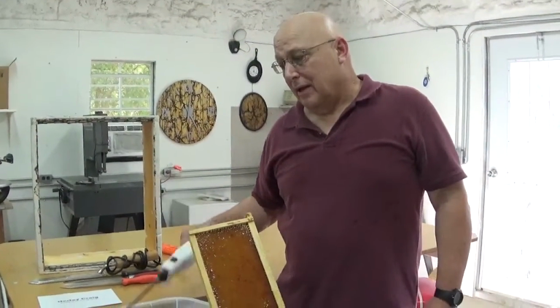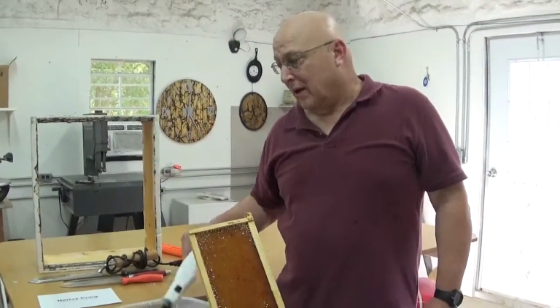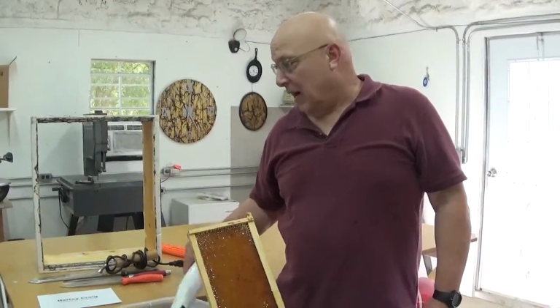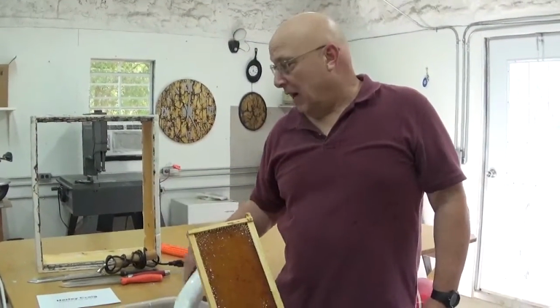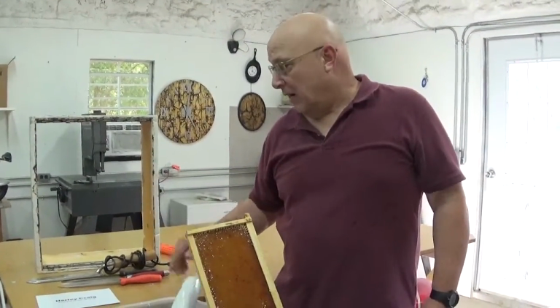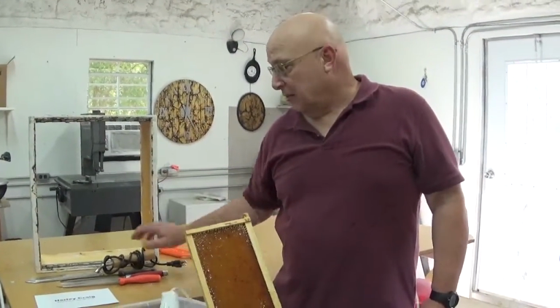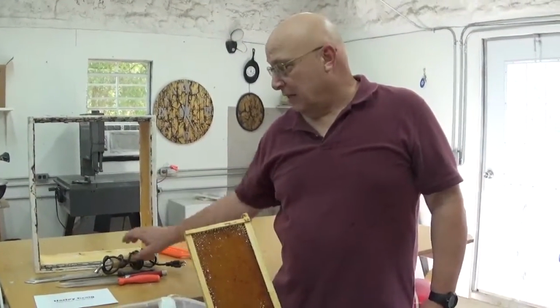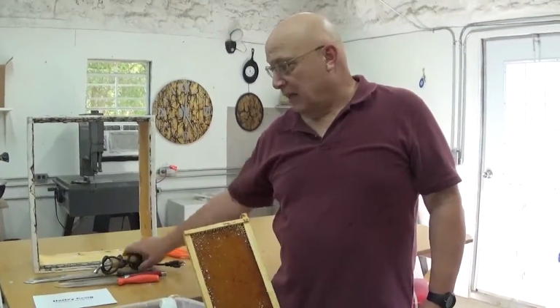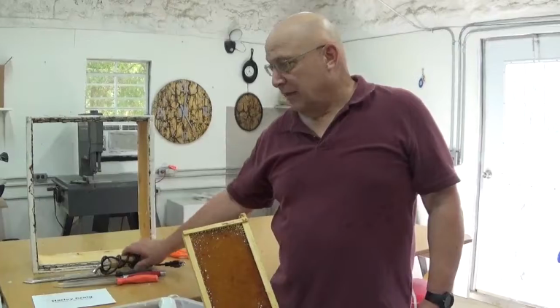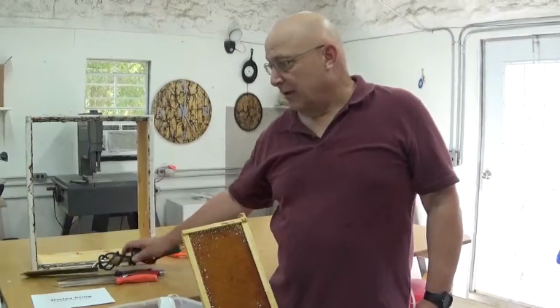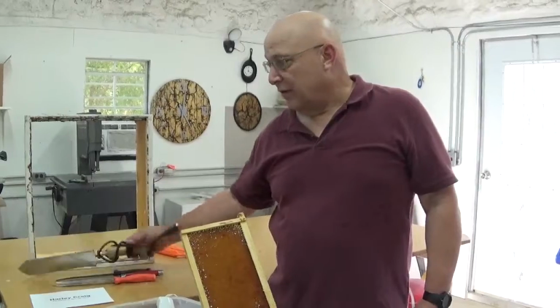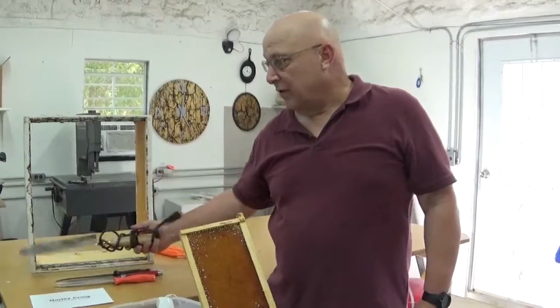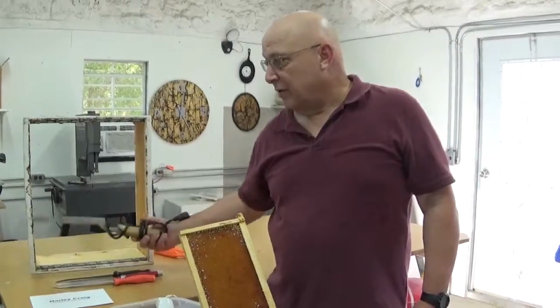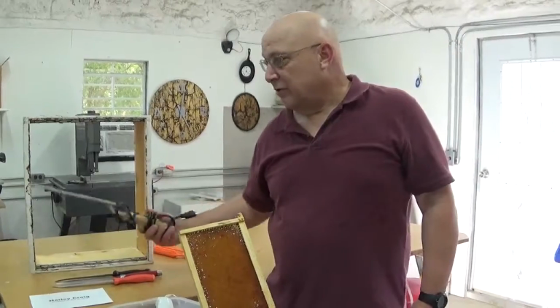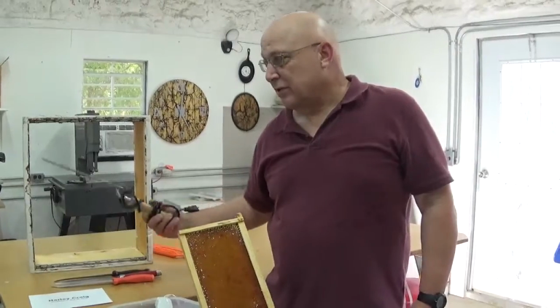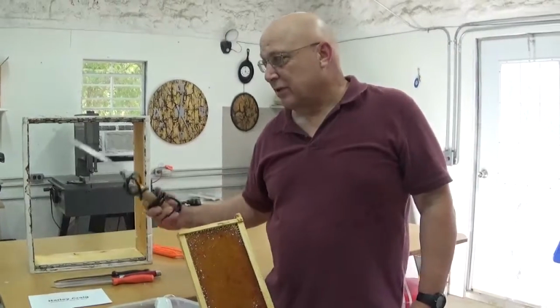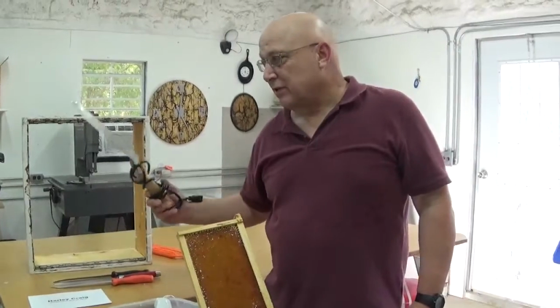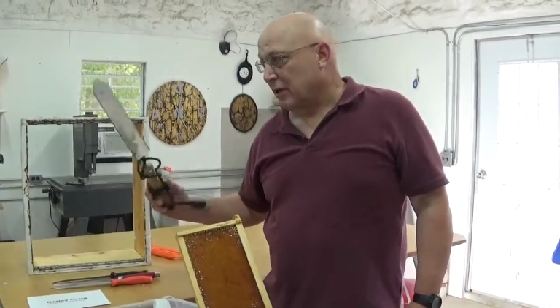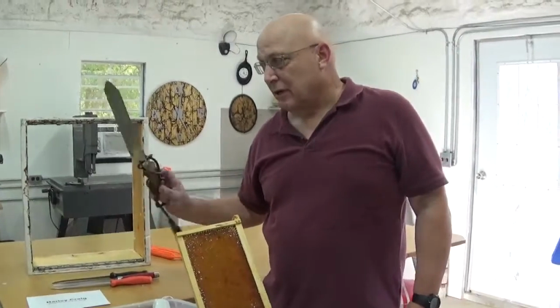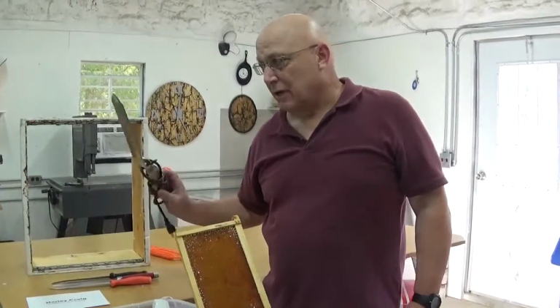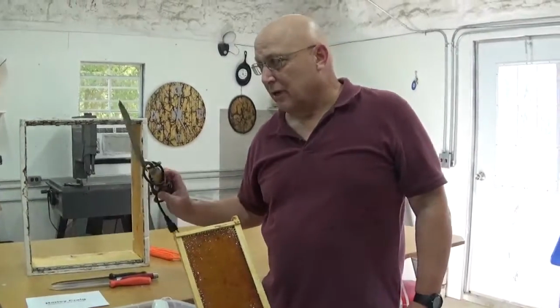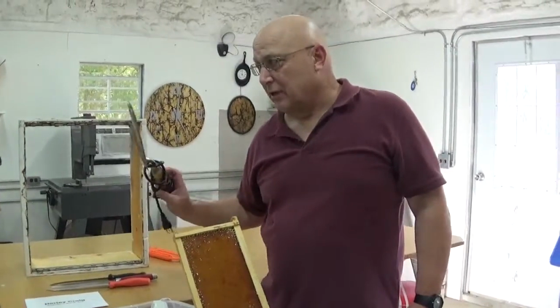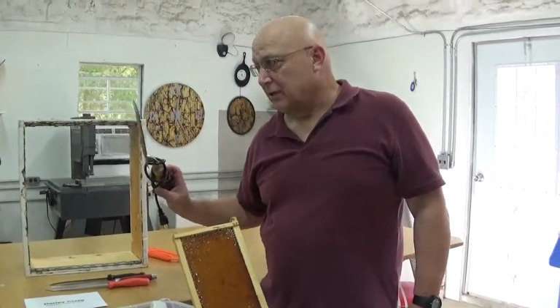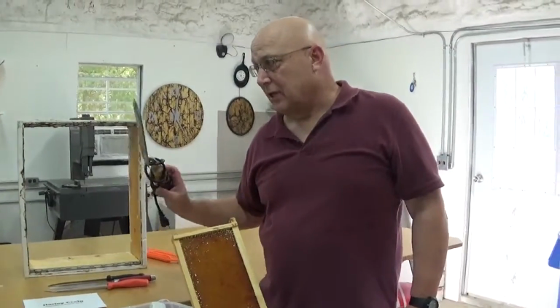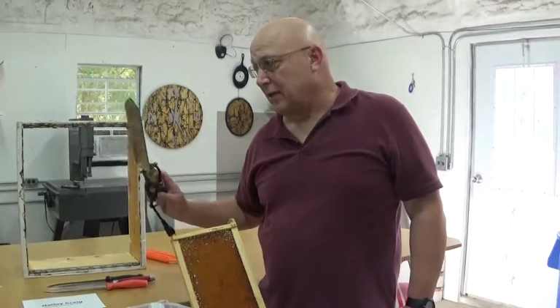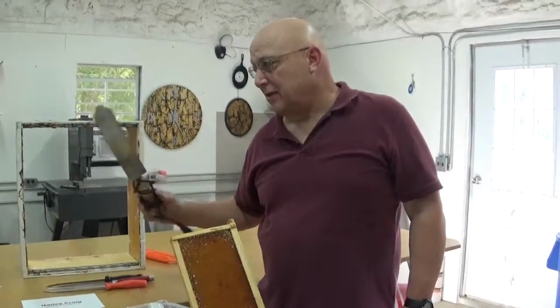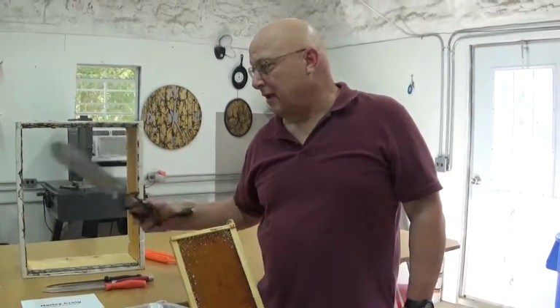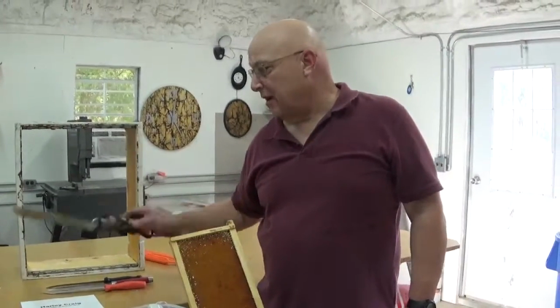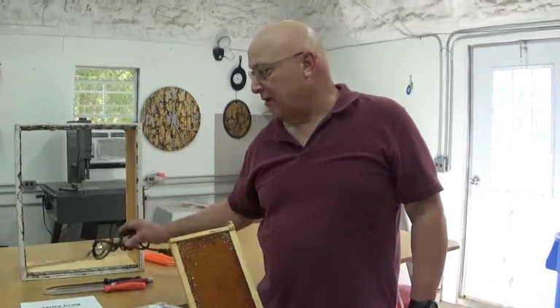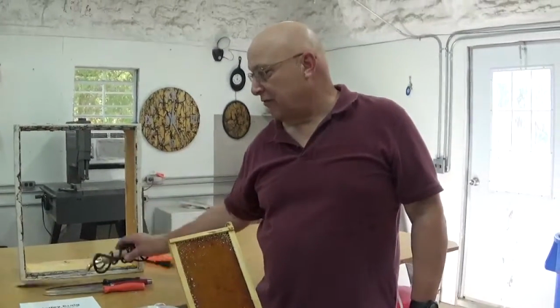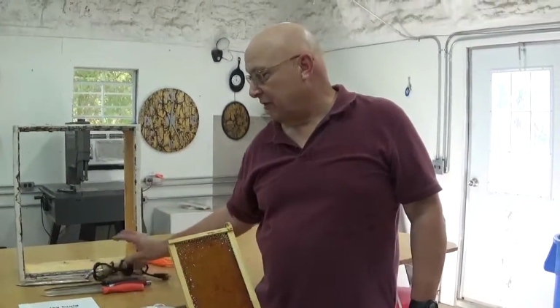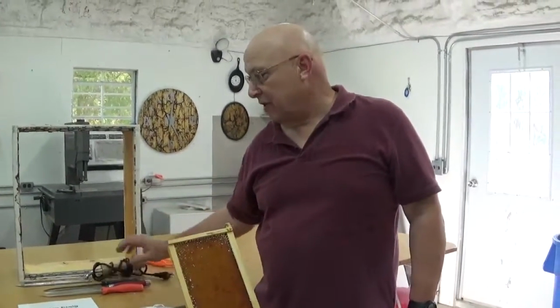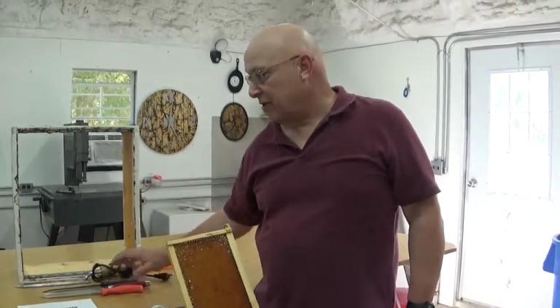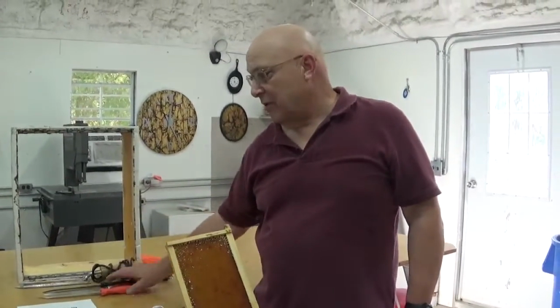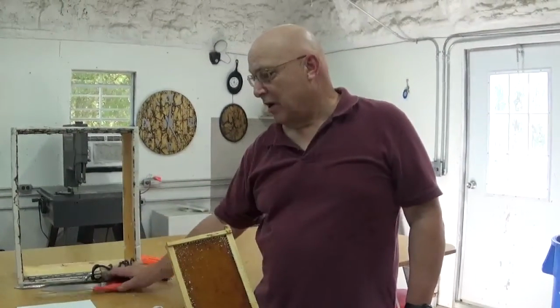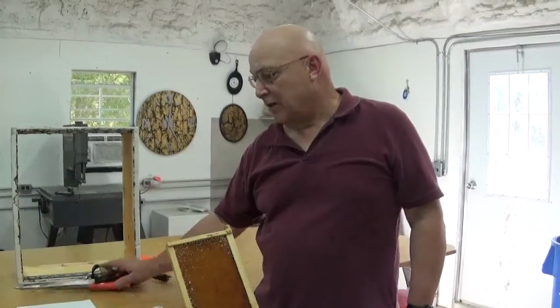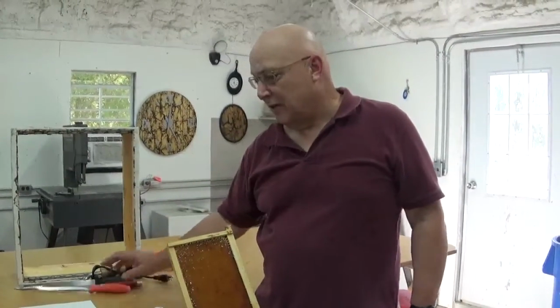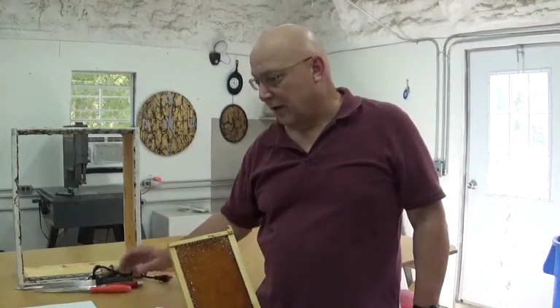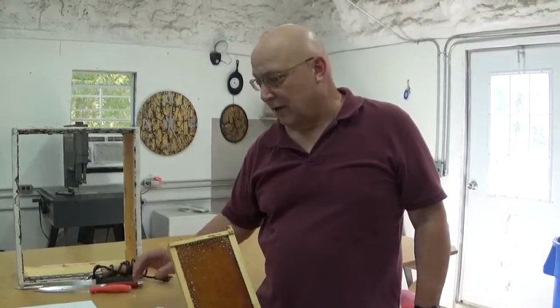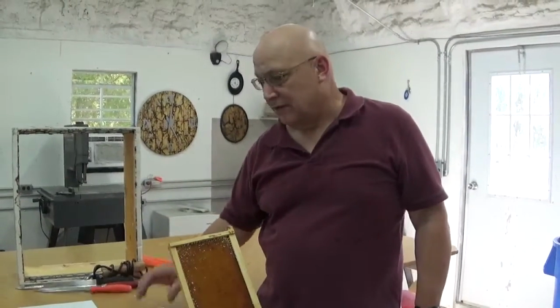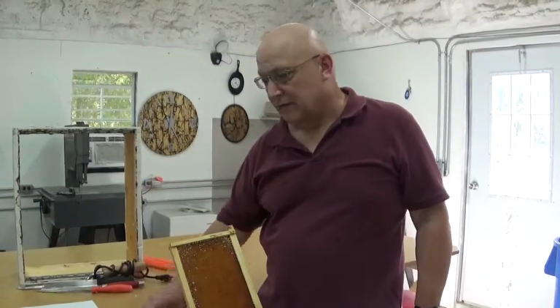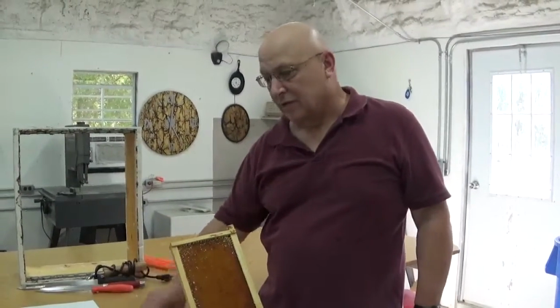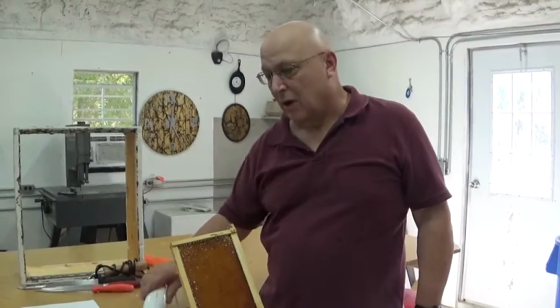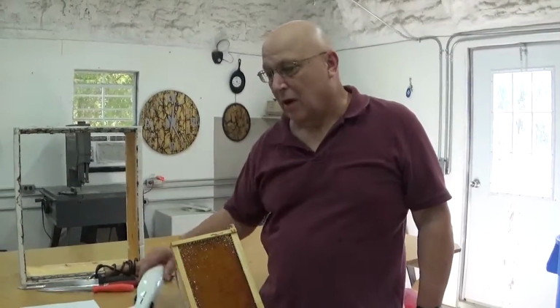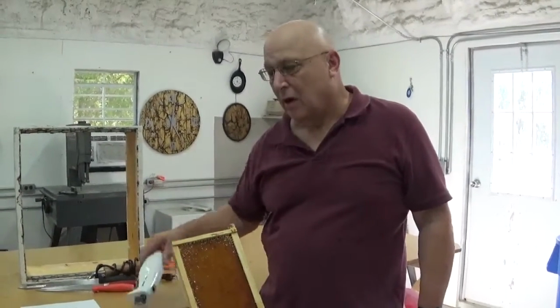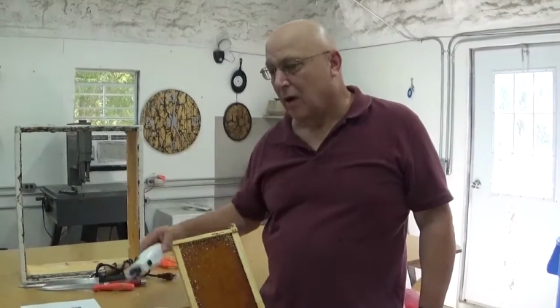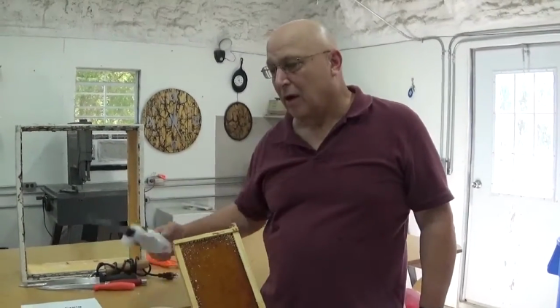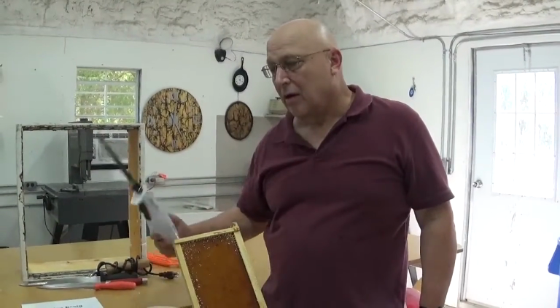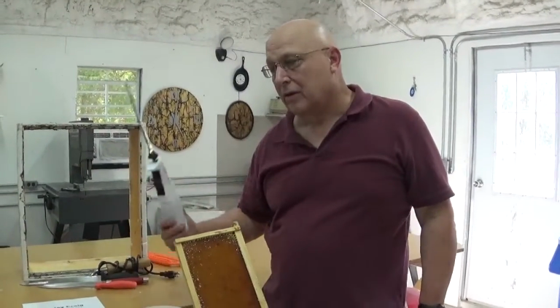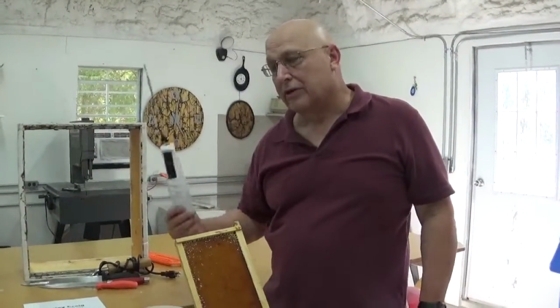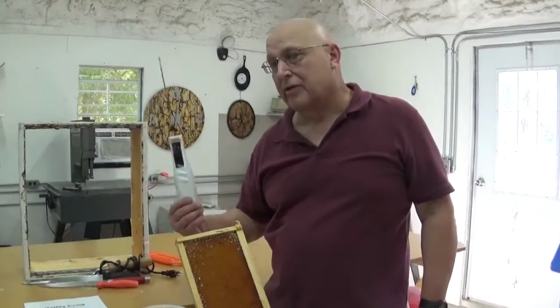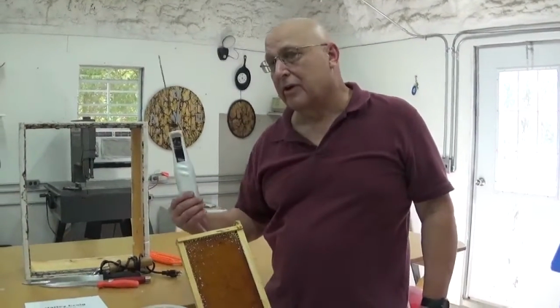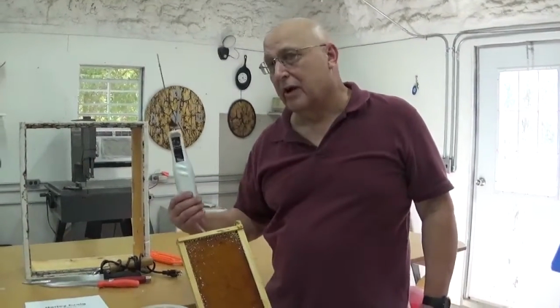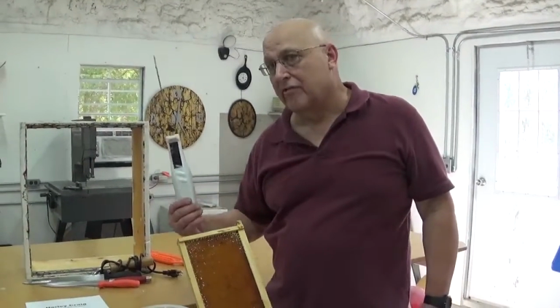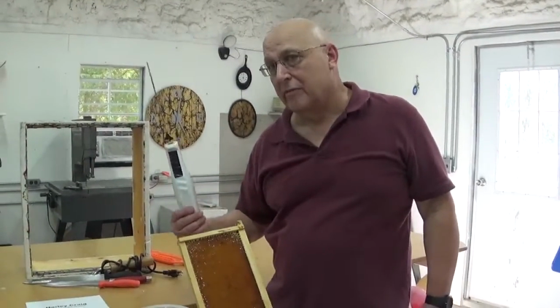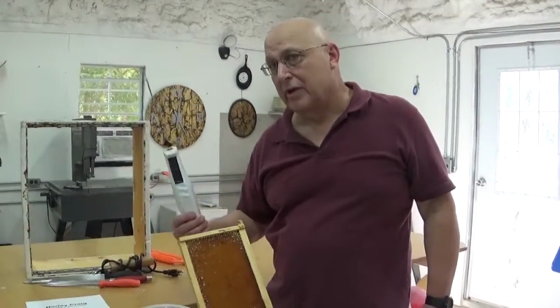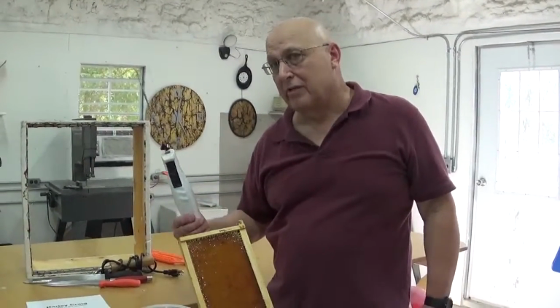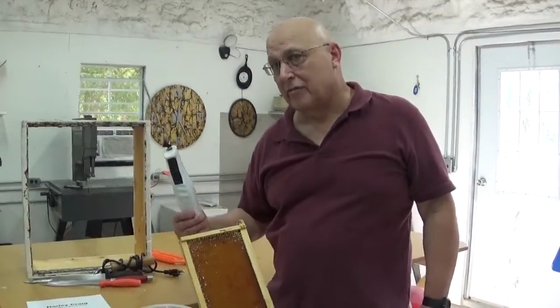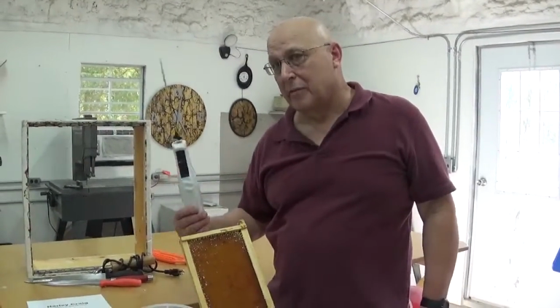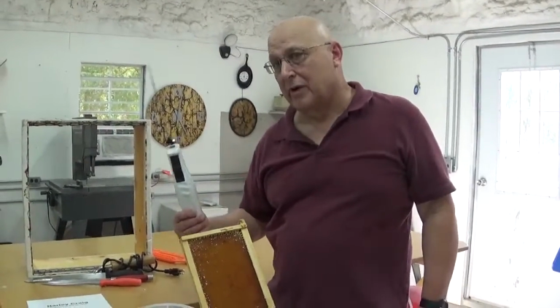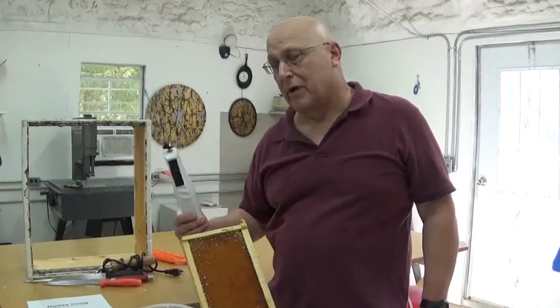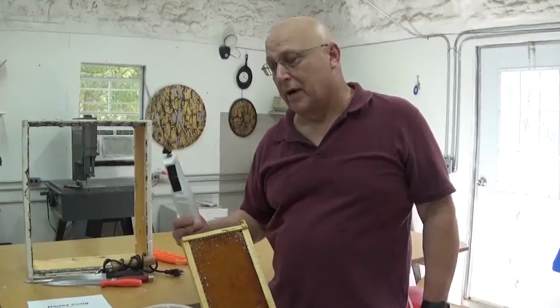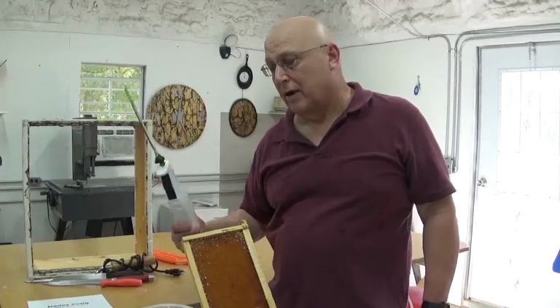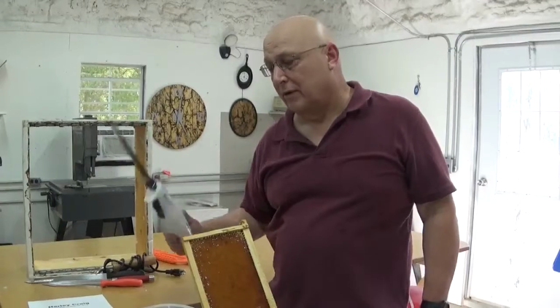I'll never use this heat knife or any of my other knives again. It's all electric knife for me from here on out.